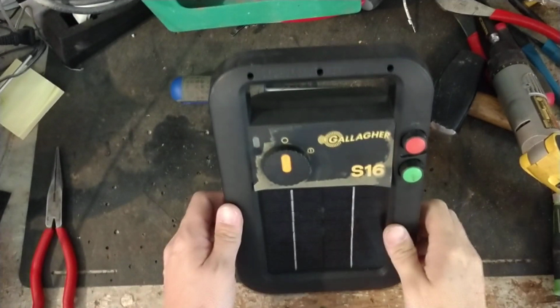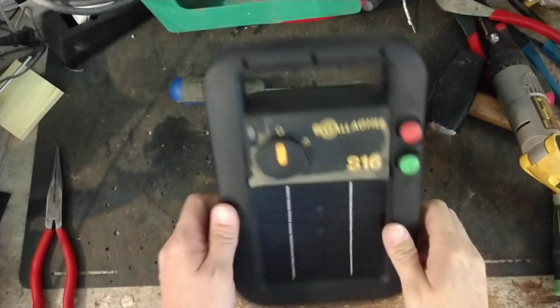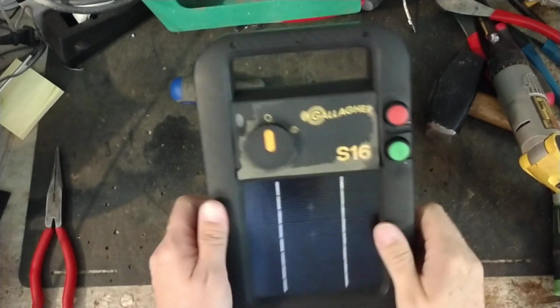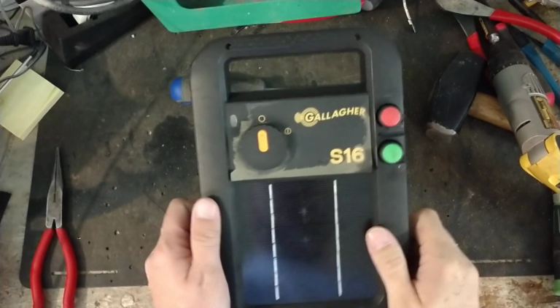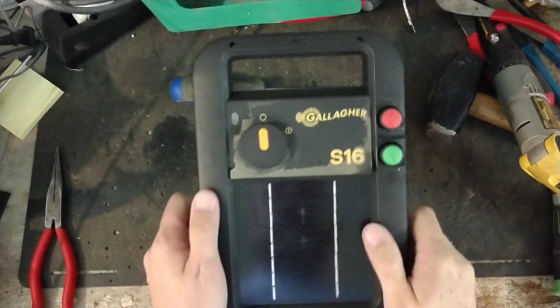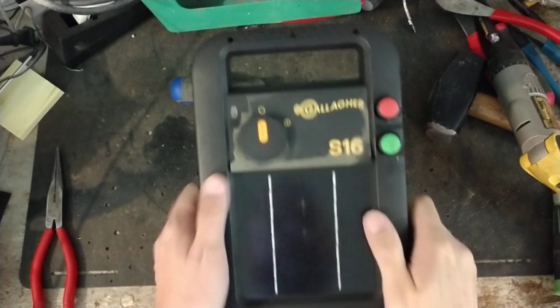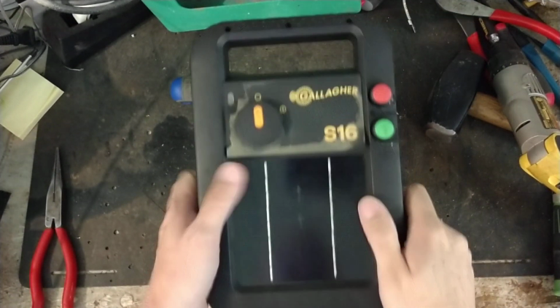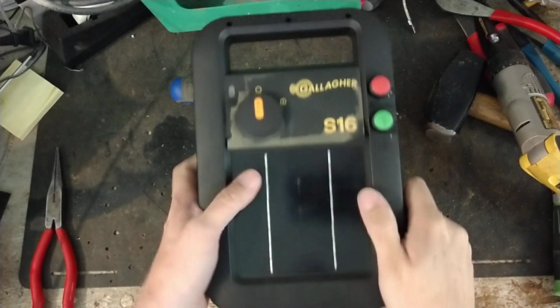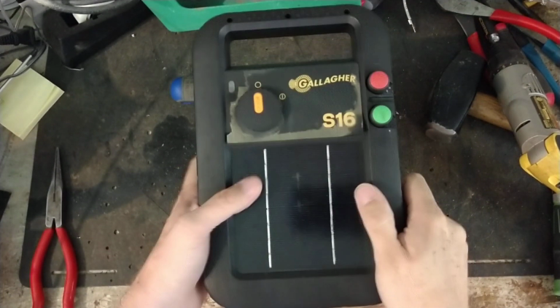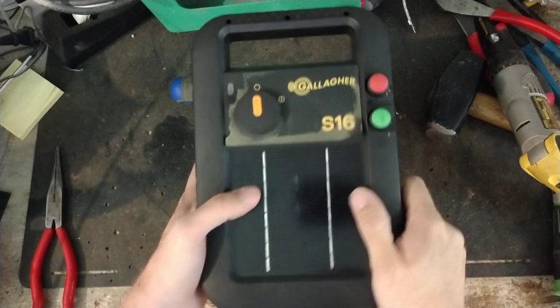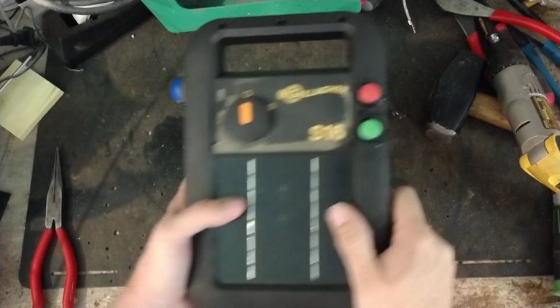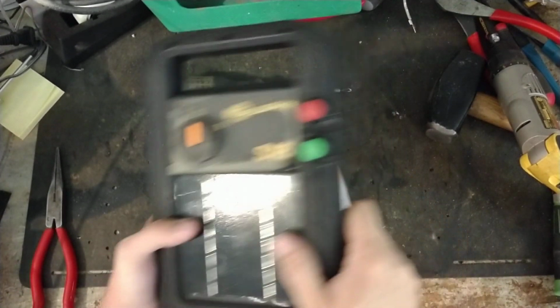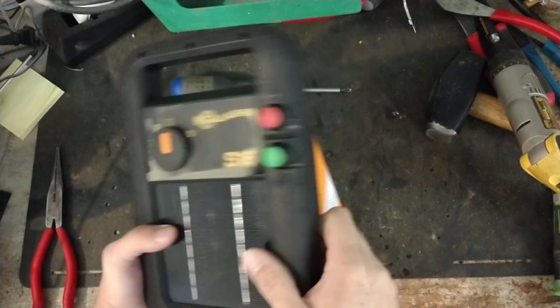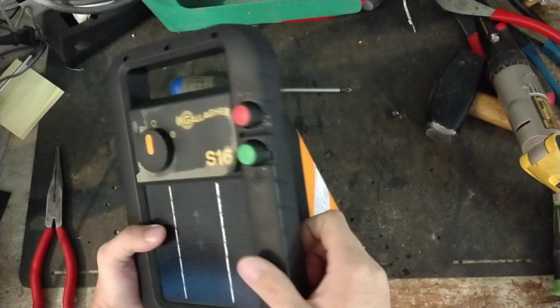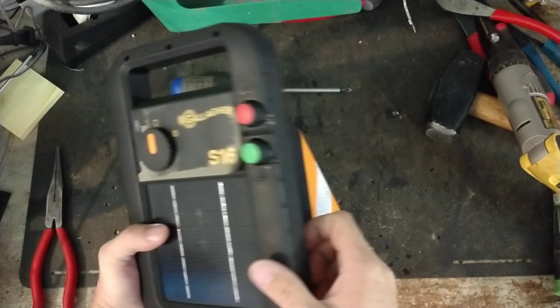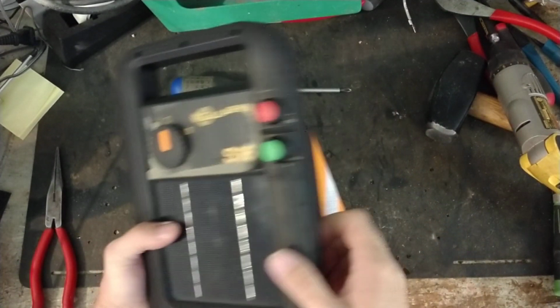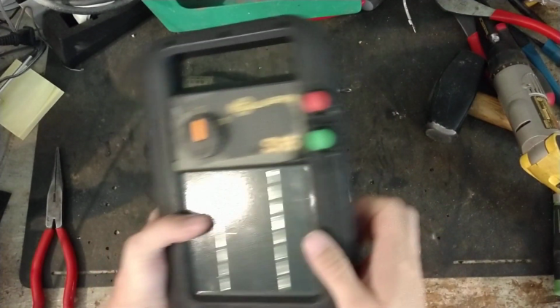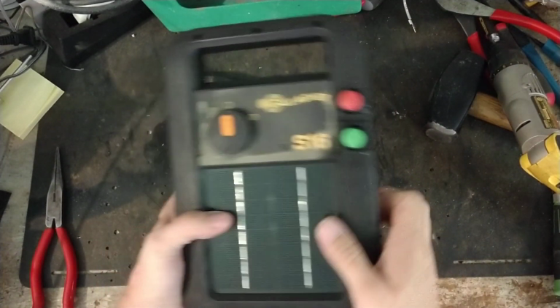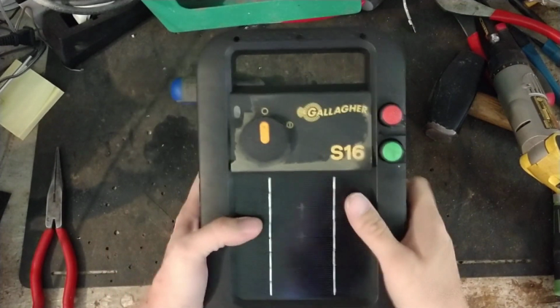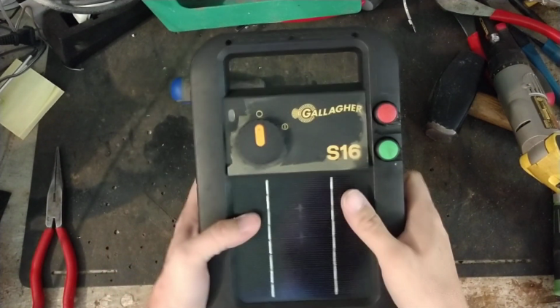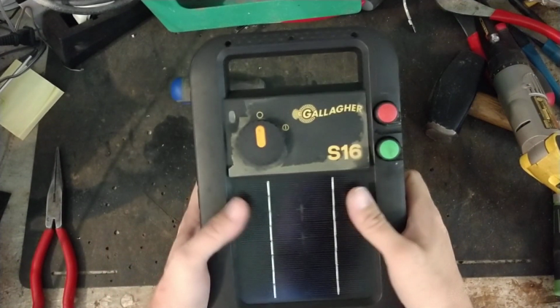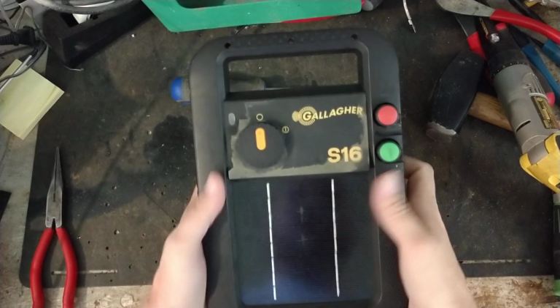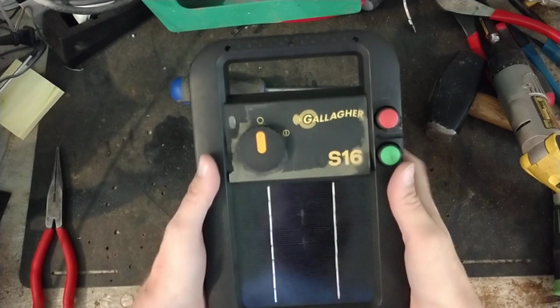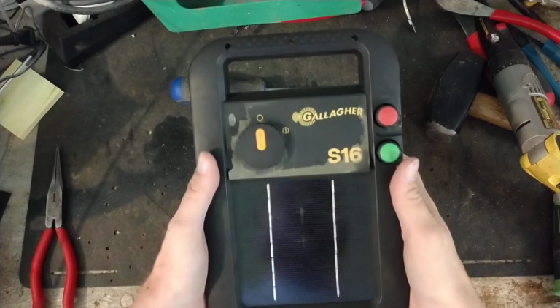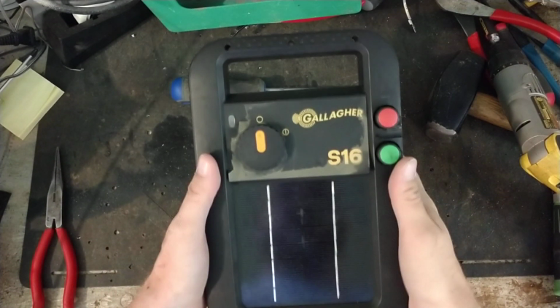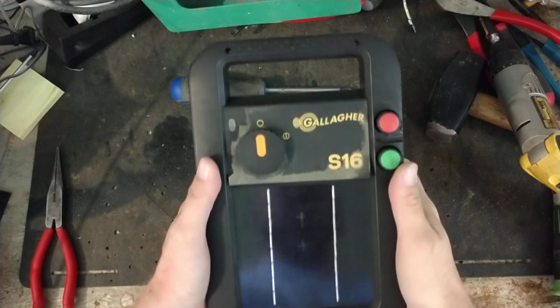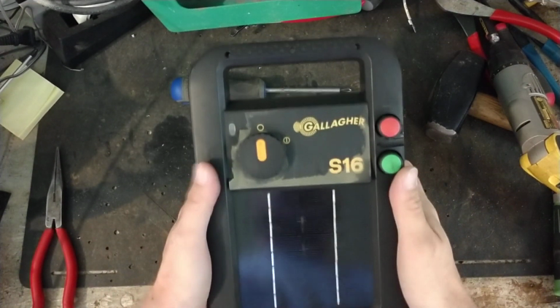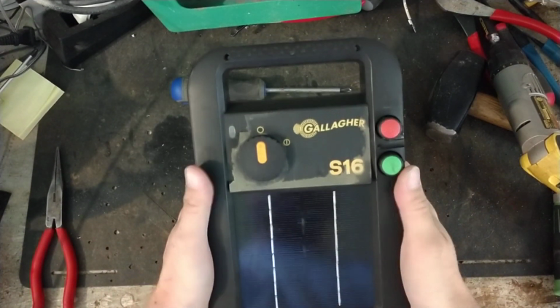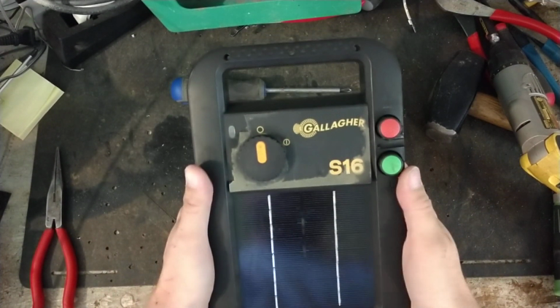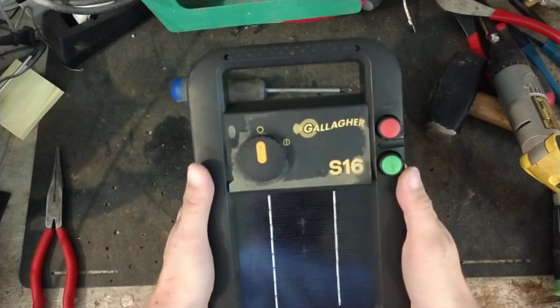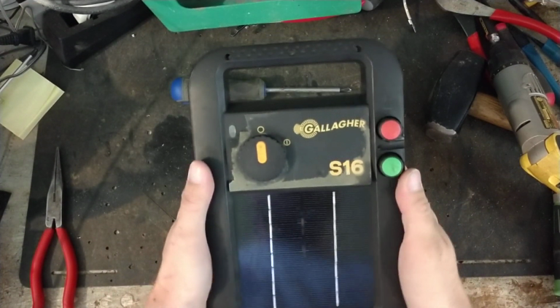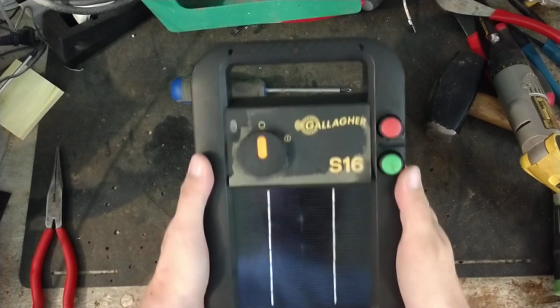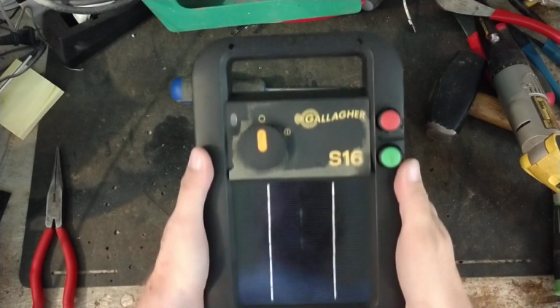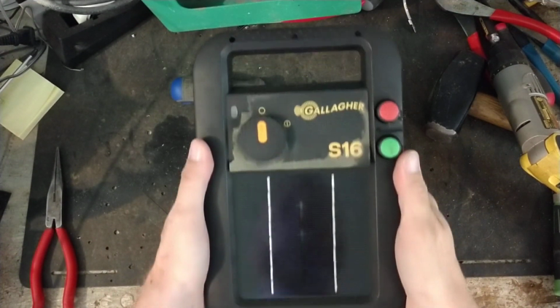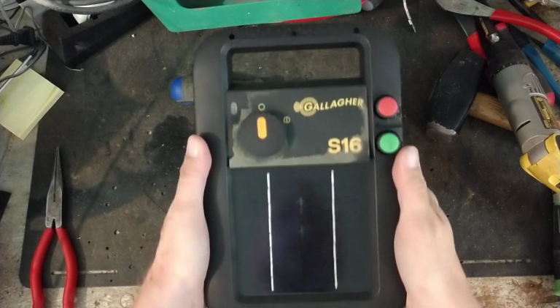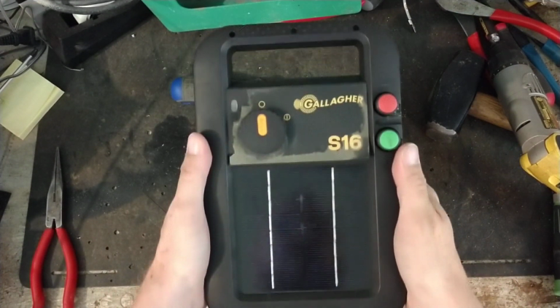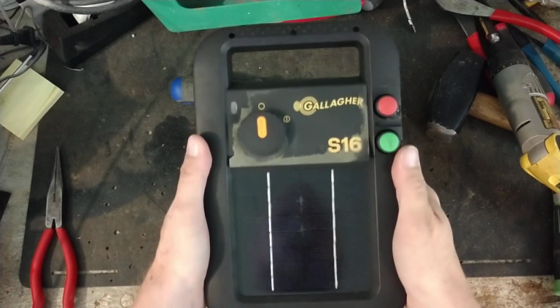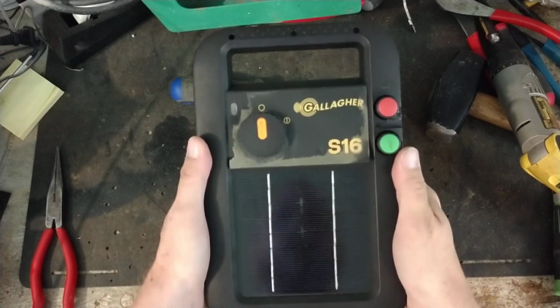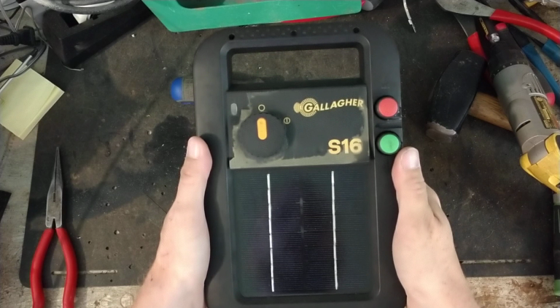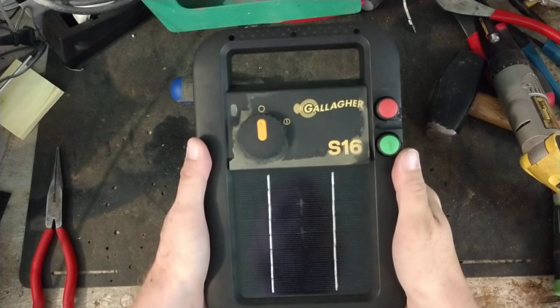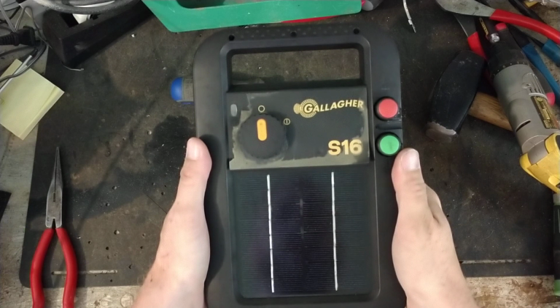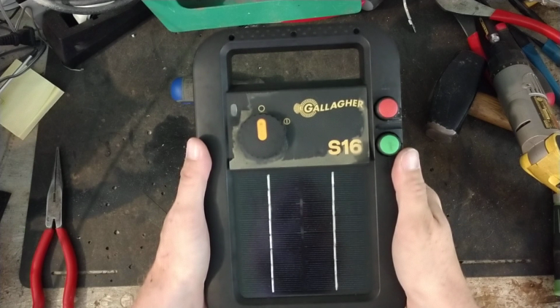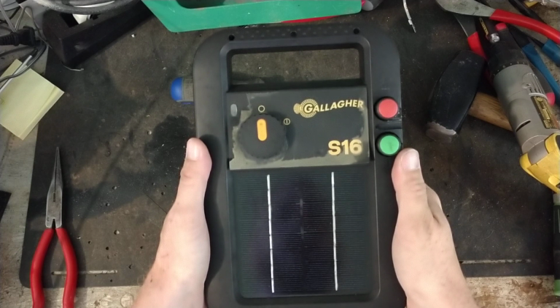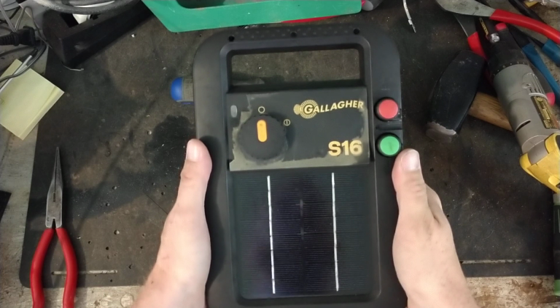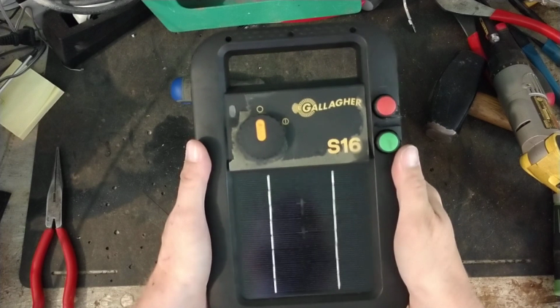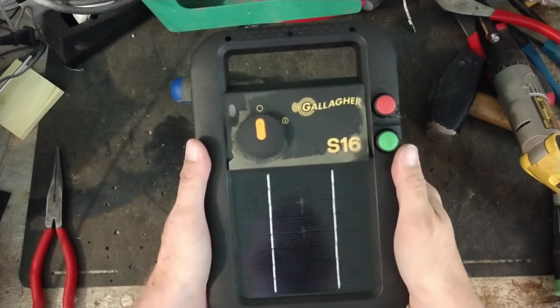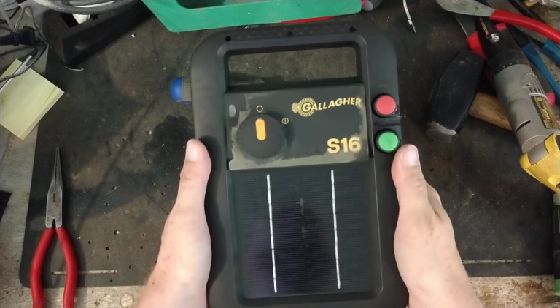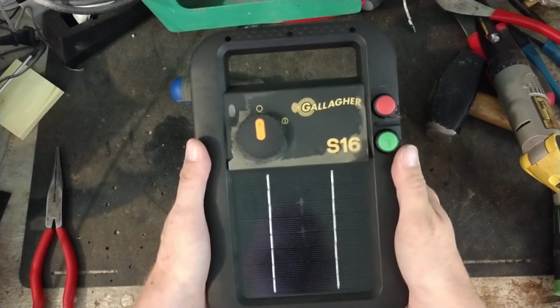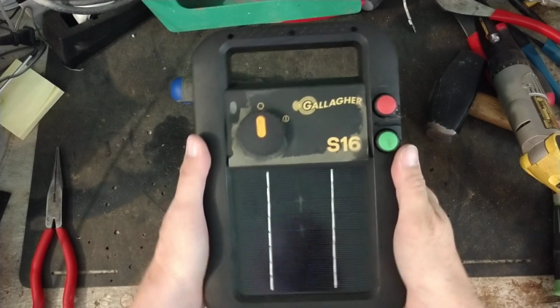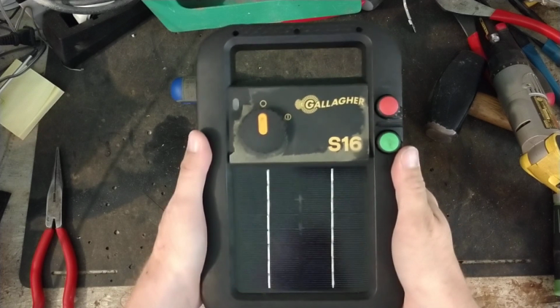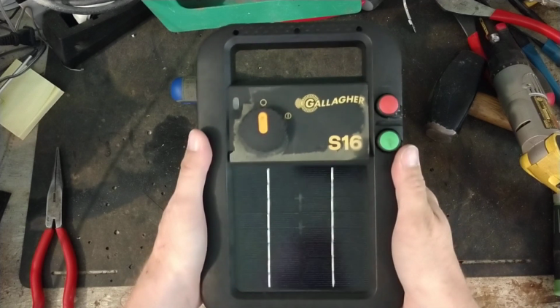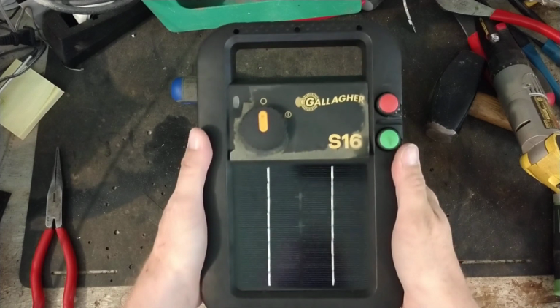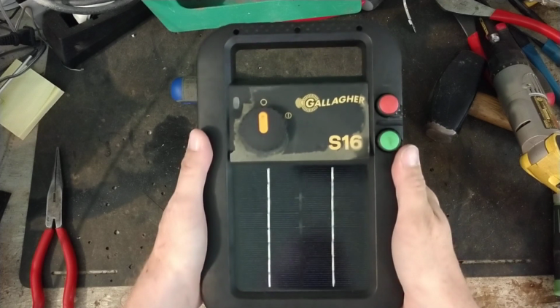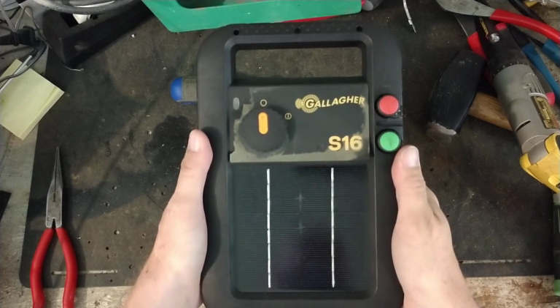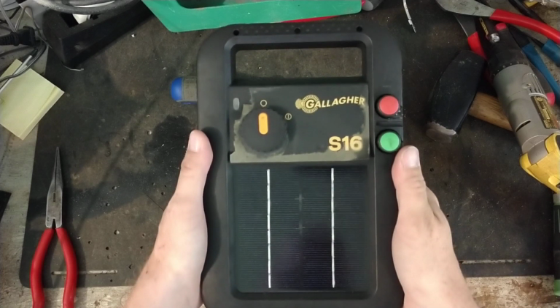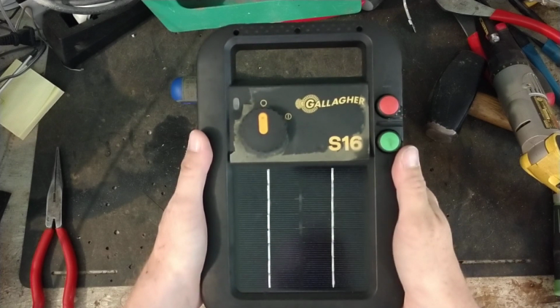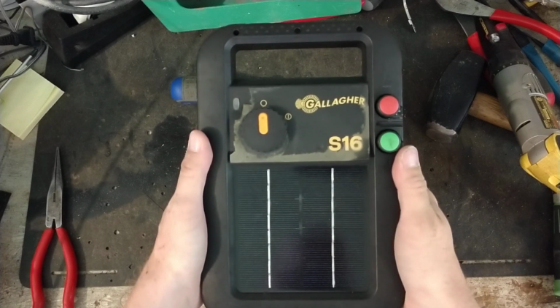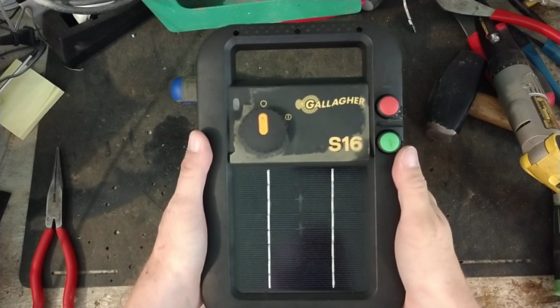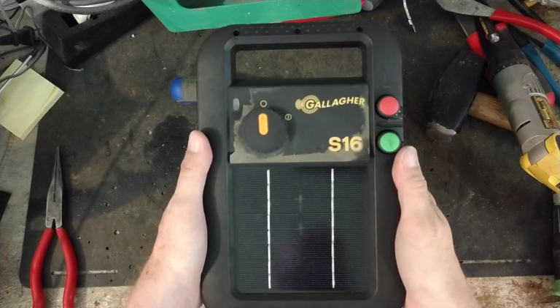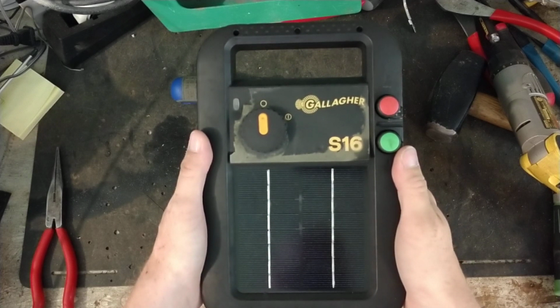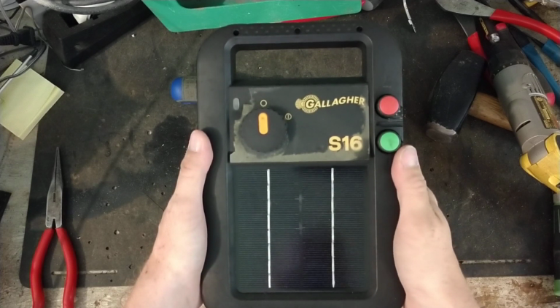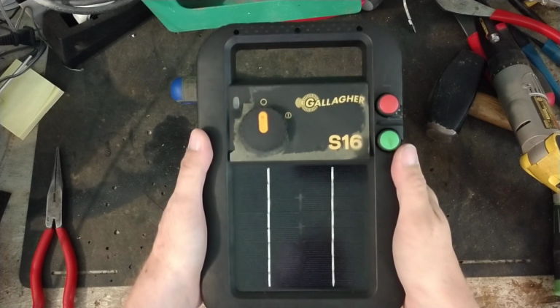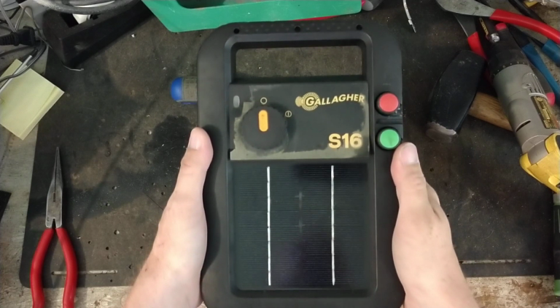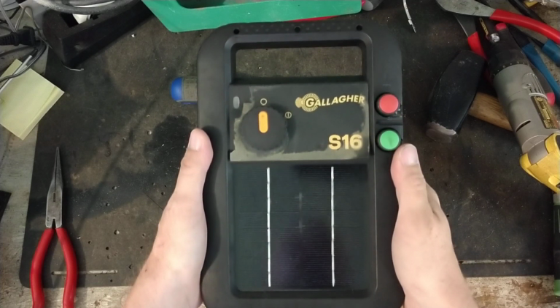Hi there, thanks for checking out our repair channel. This is going to be just an overview of this particular unit — this is the Gallagher S16.